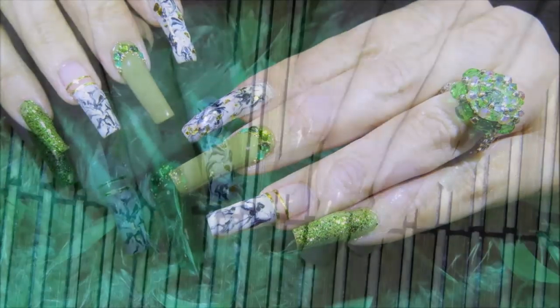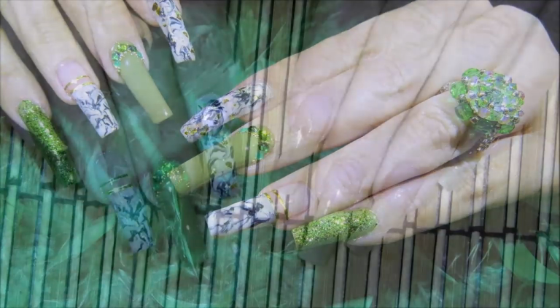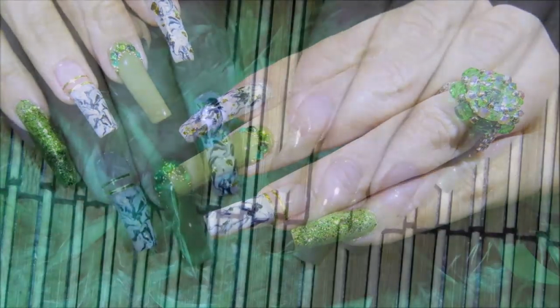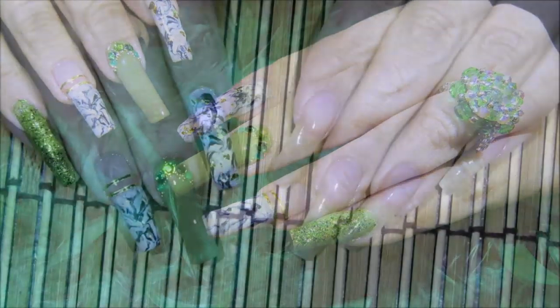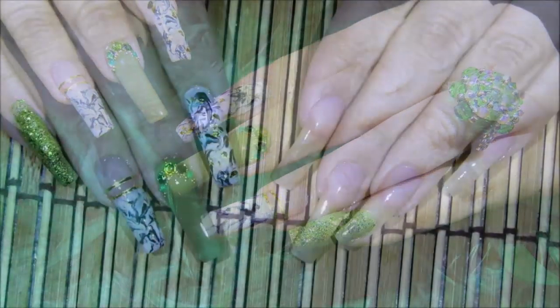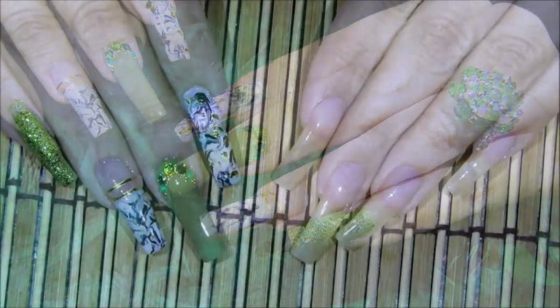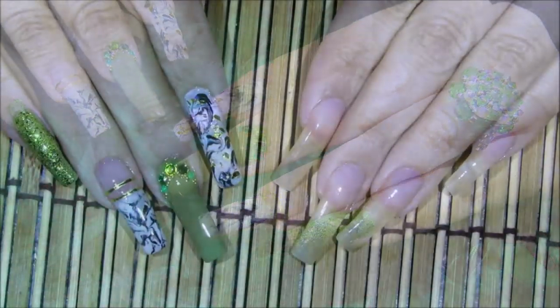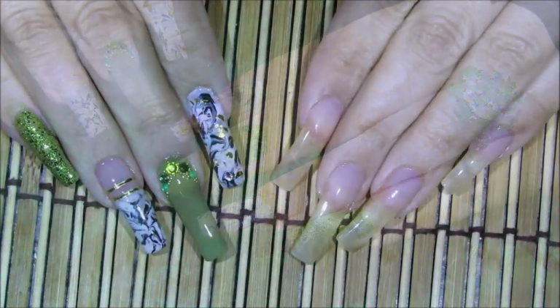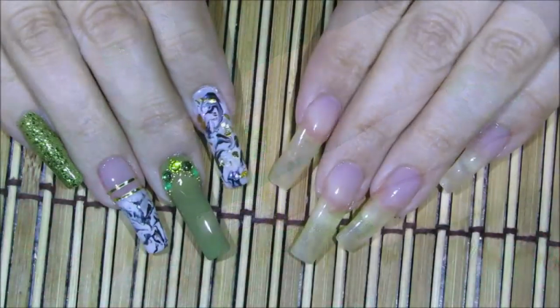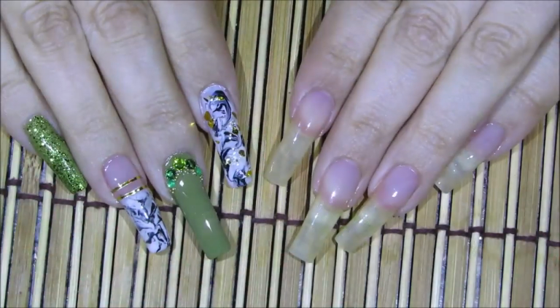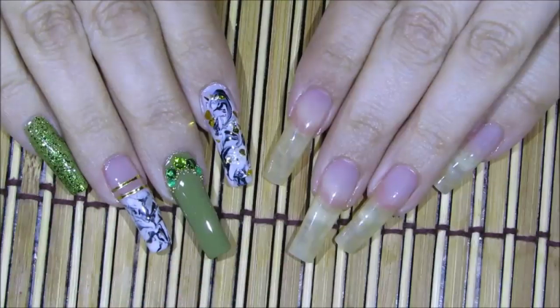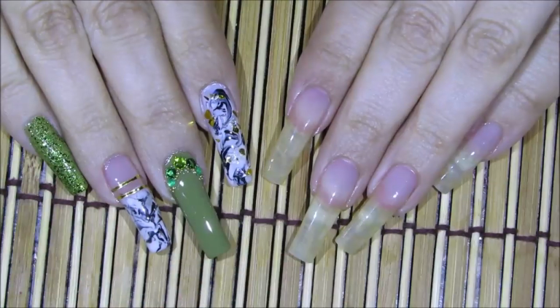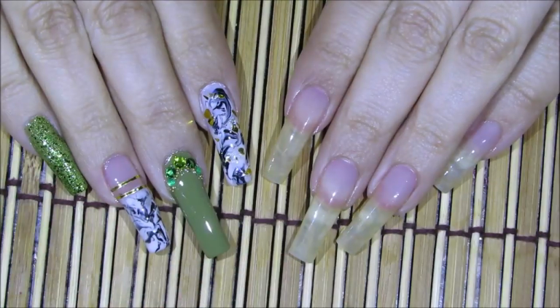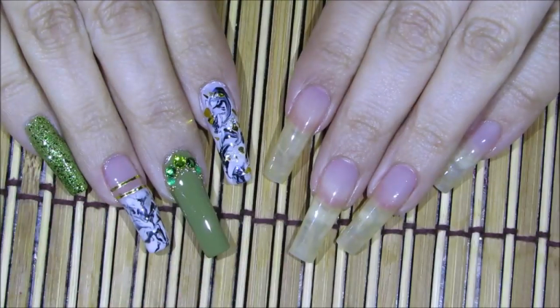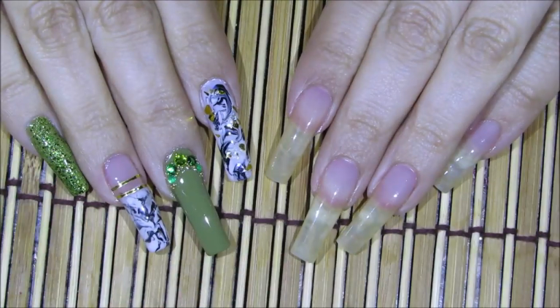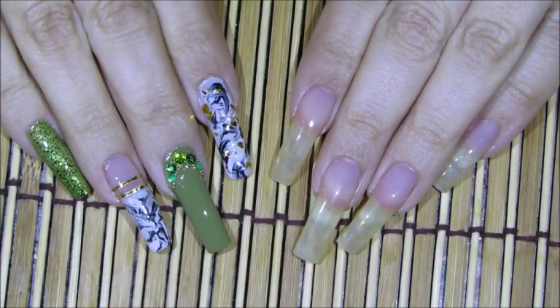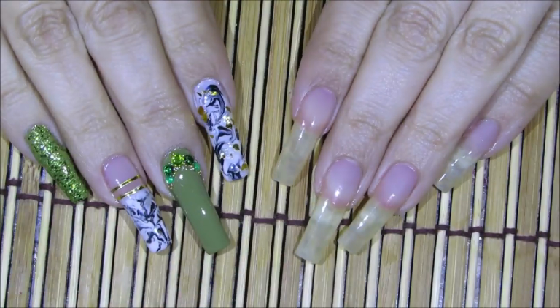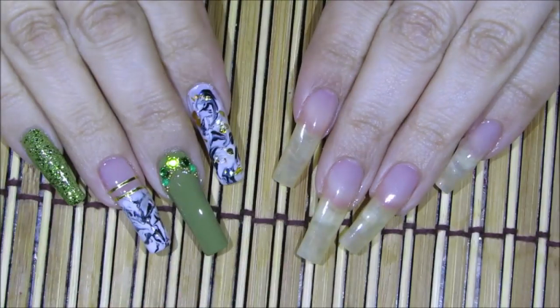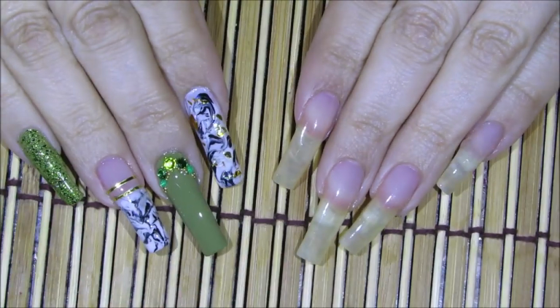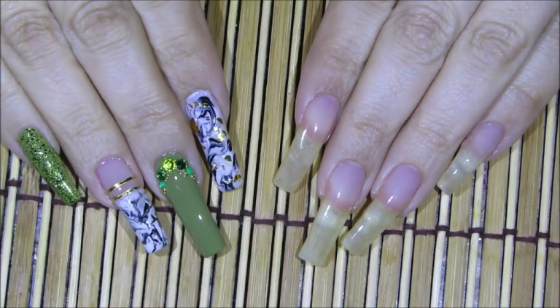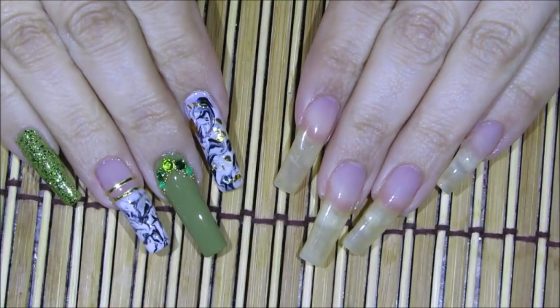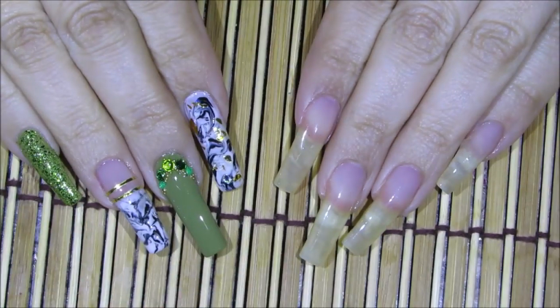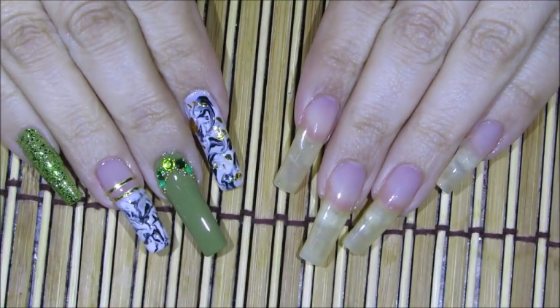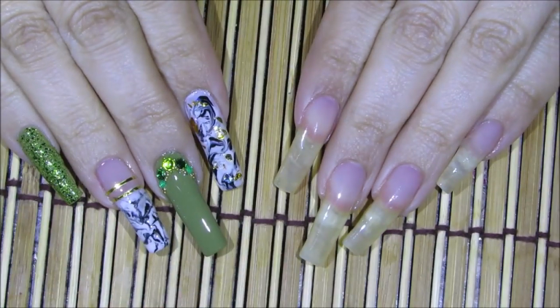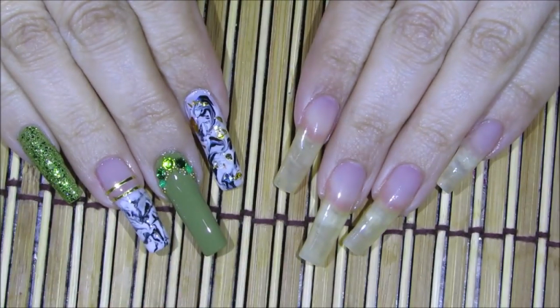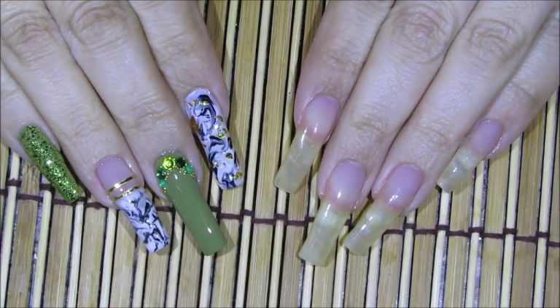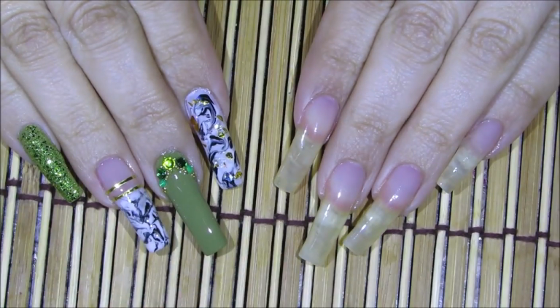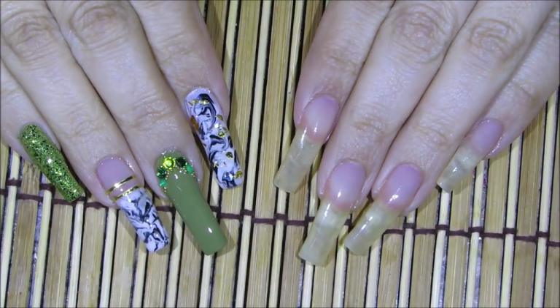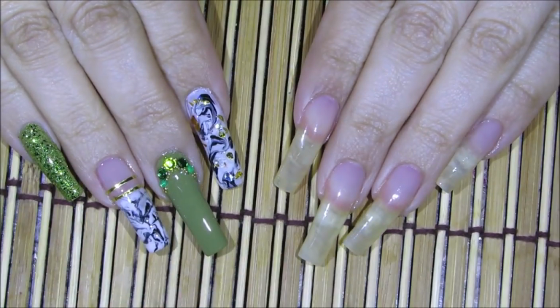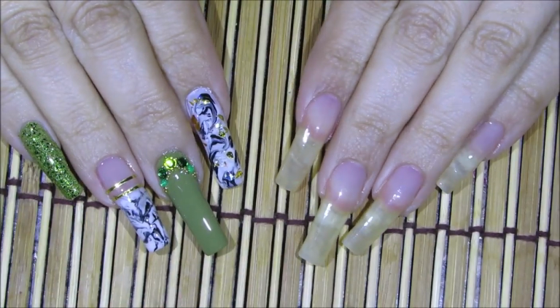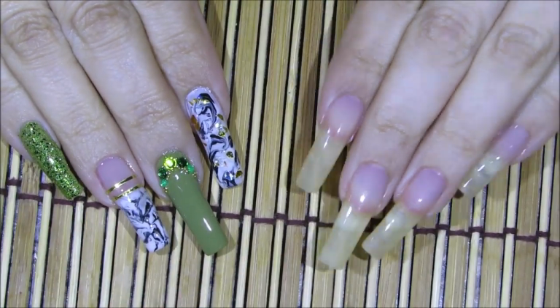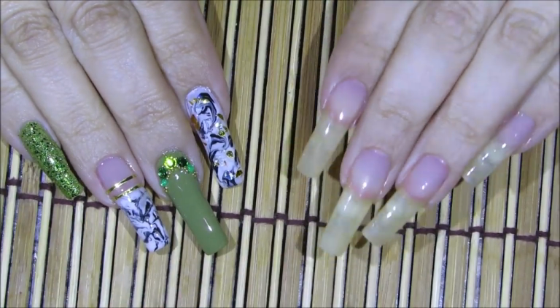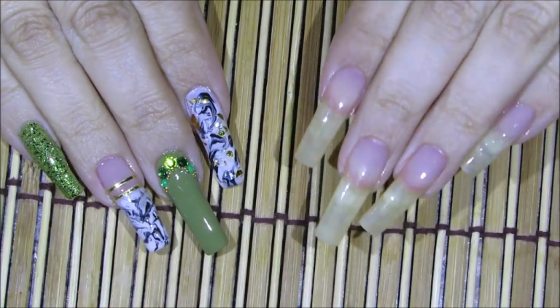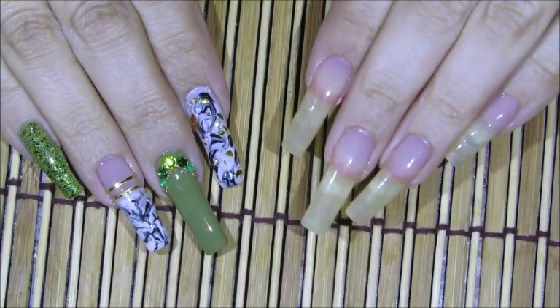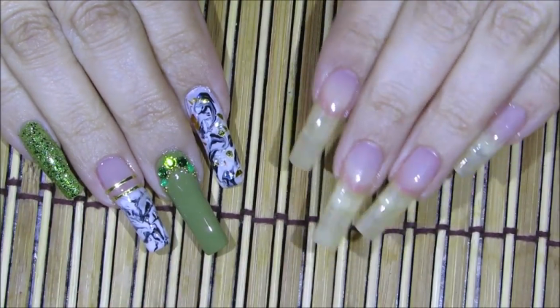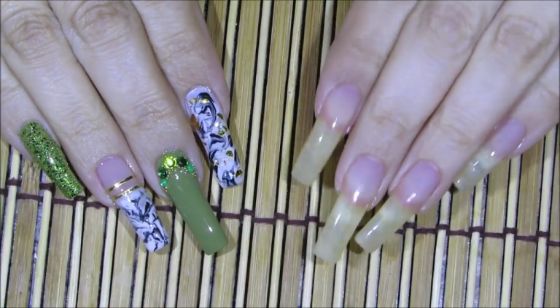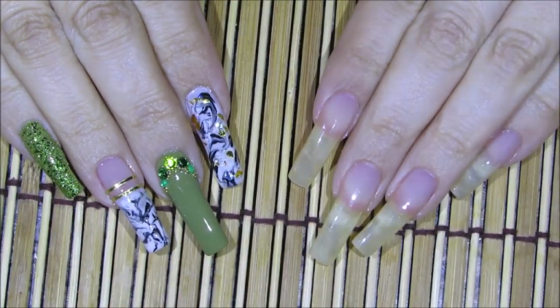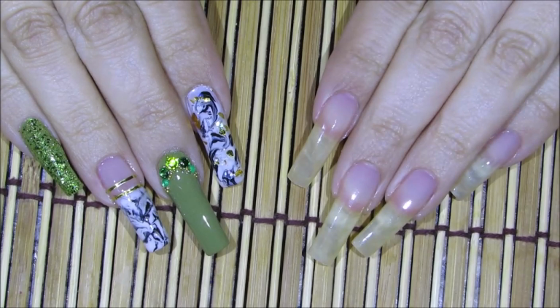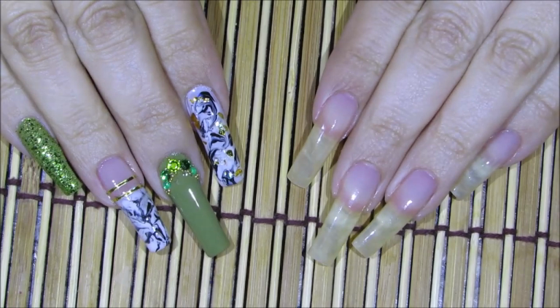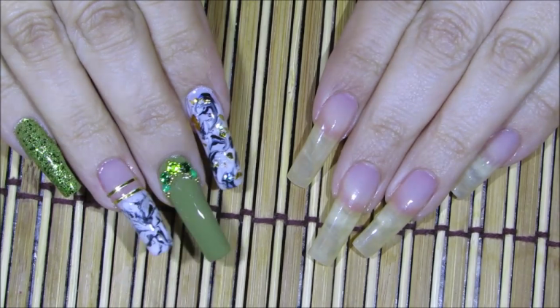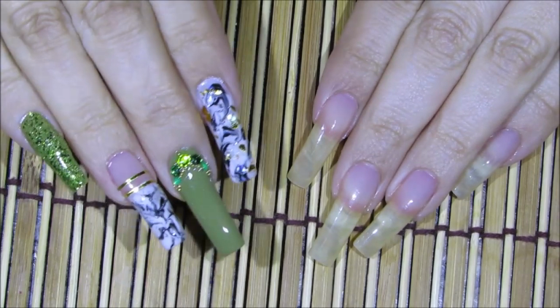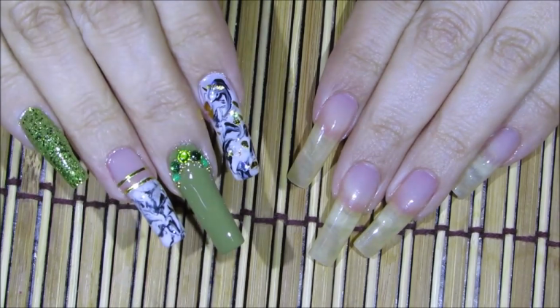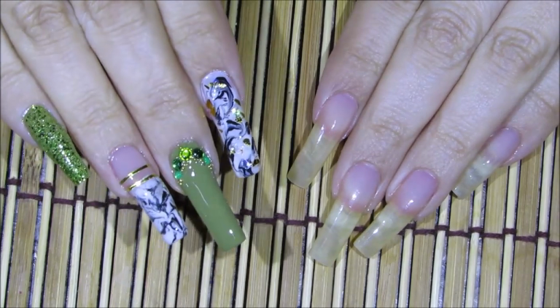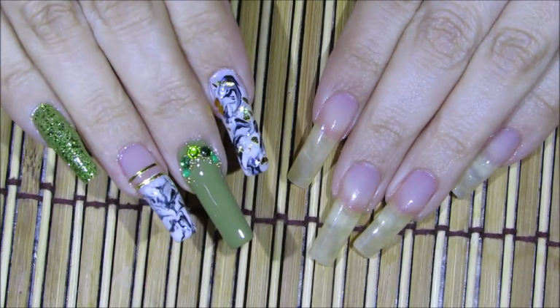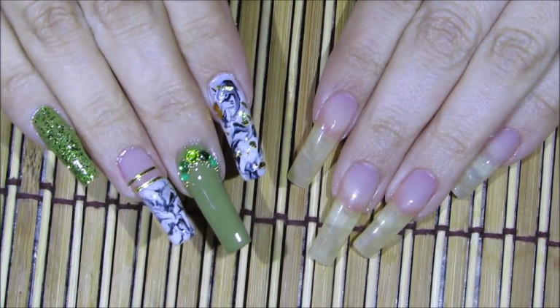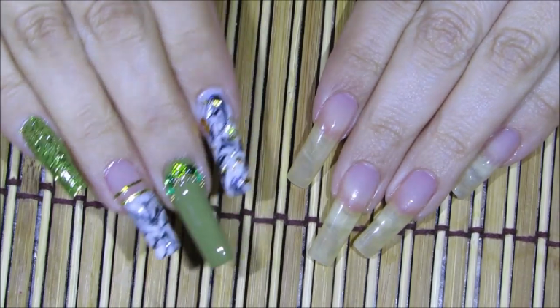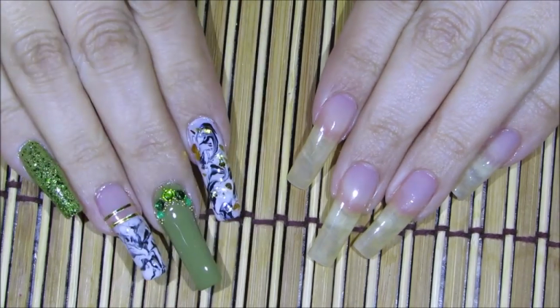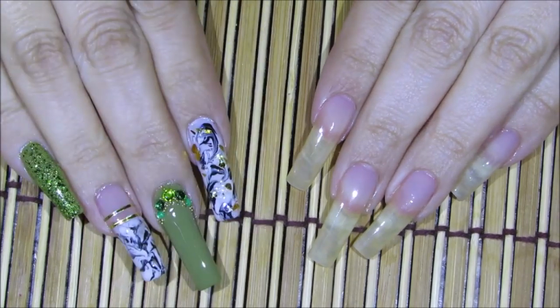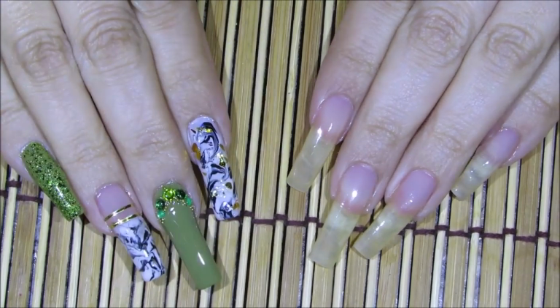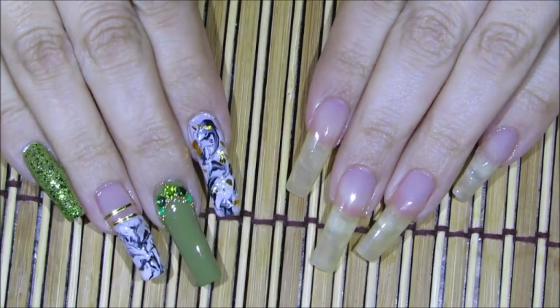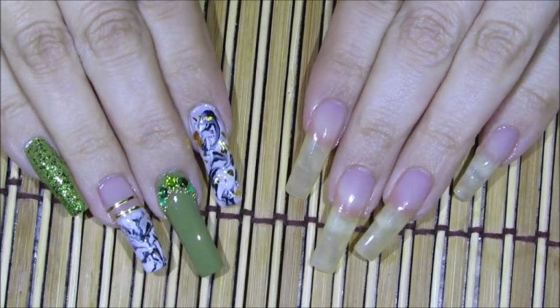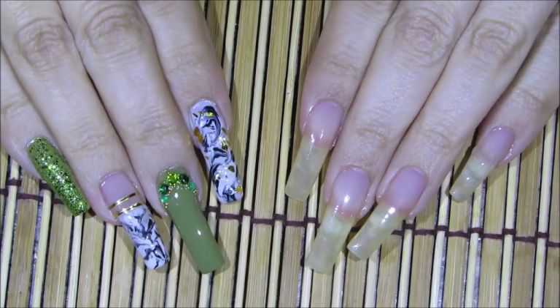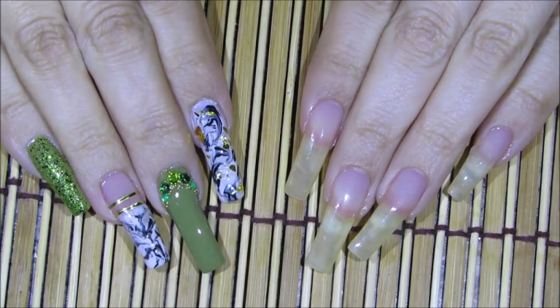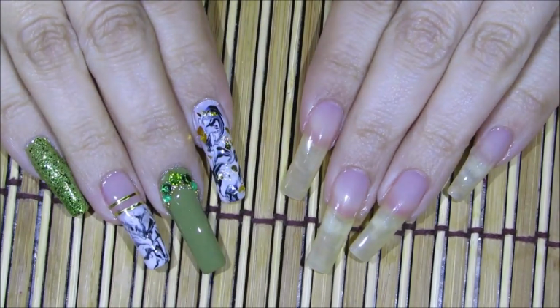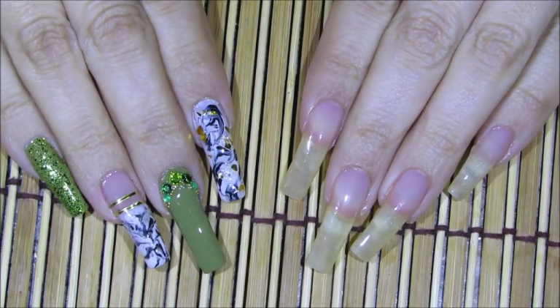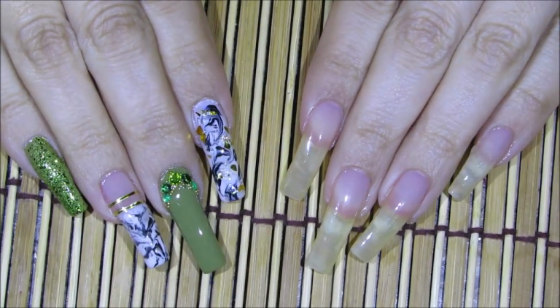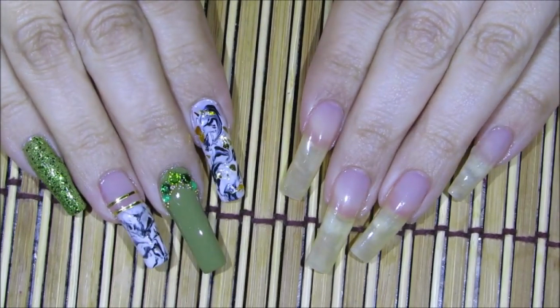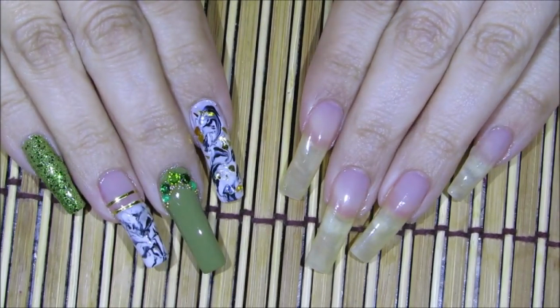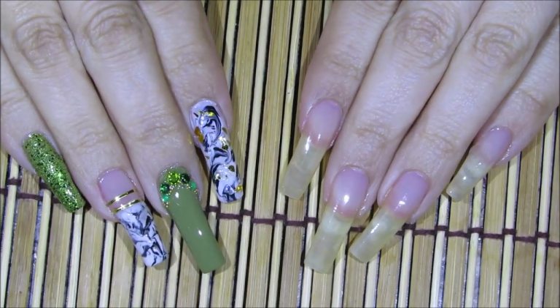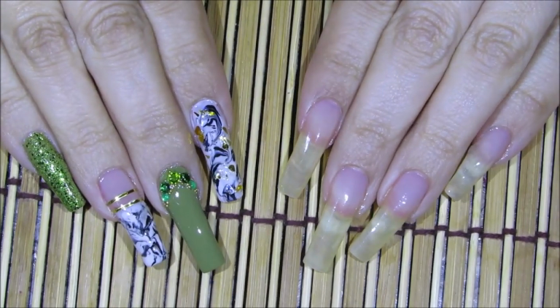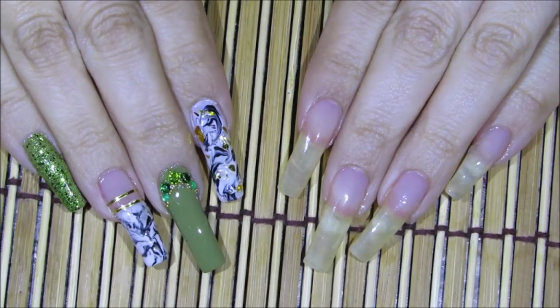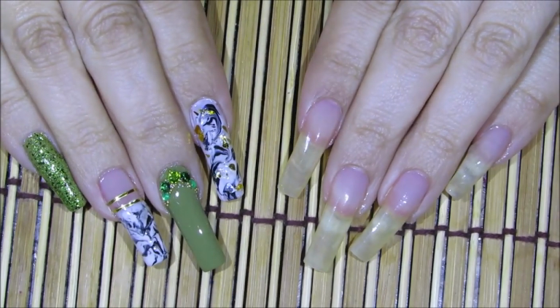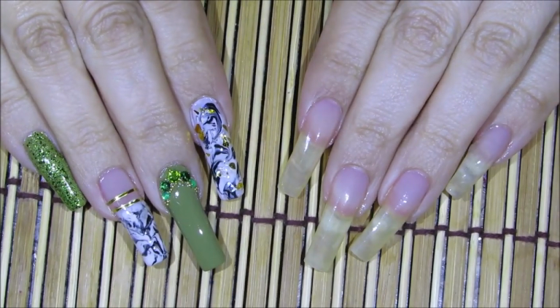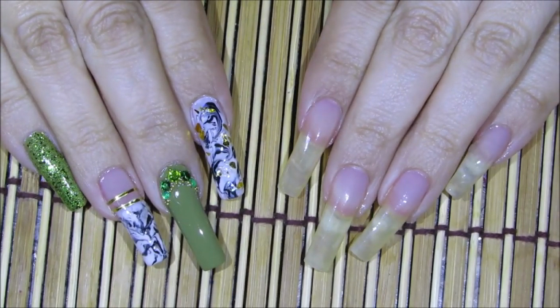Hello everyone. Today we're going to be working on this nail art design. We're going to be turning these nails into these nails. Let's get started.